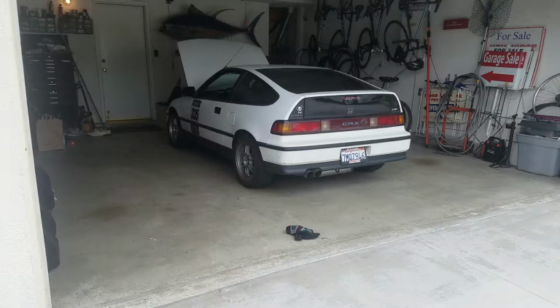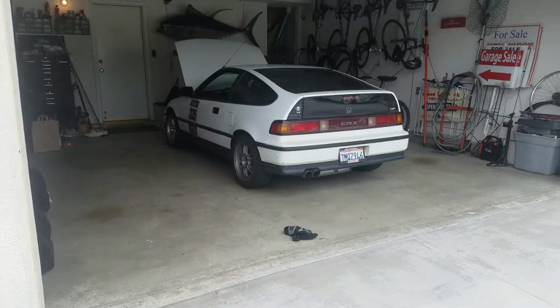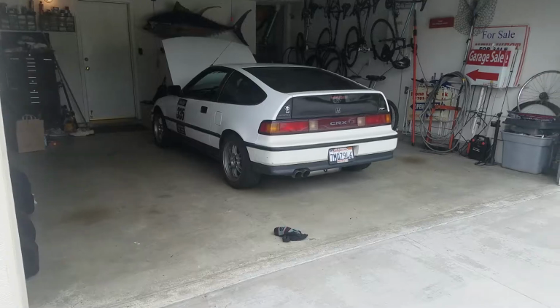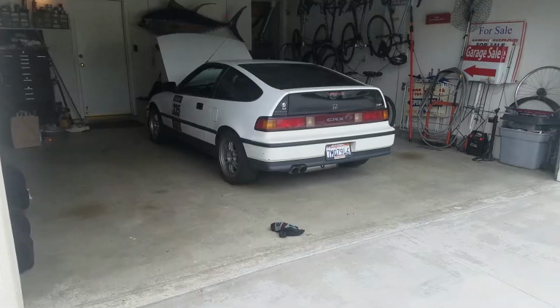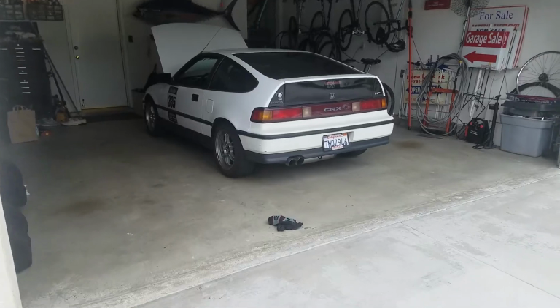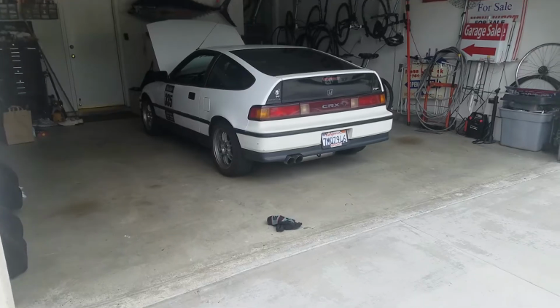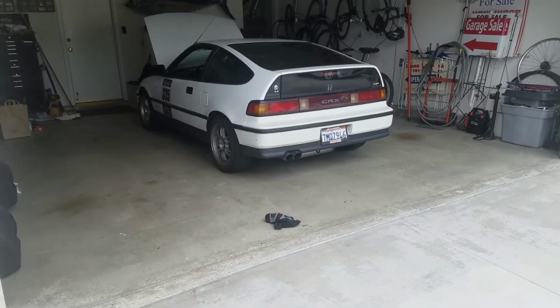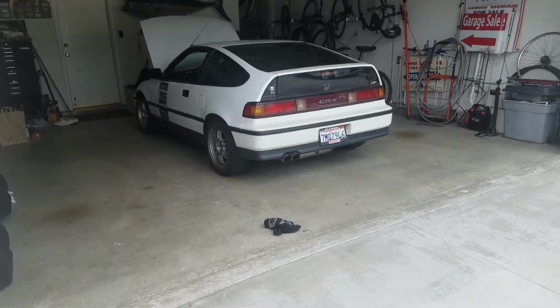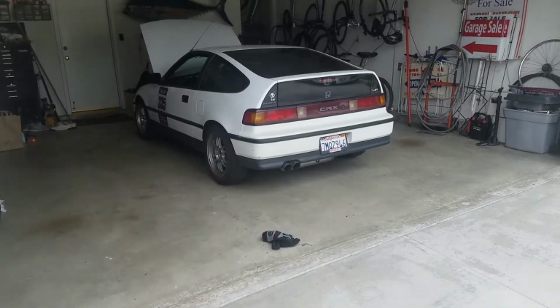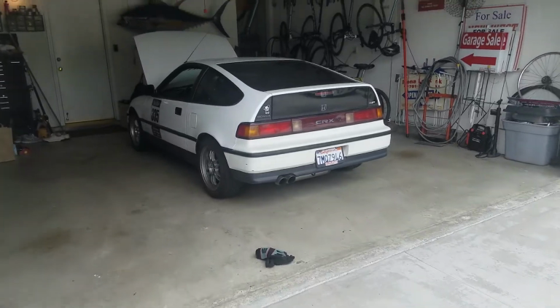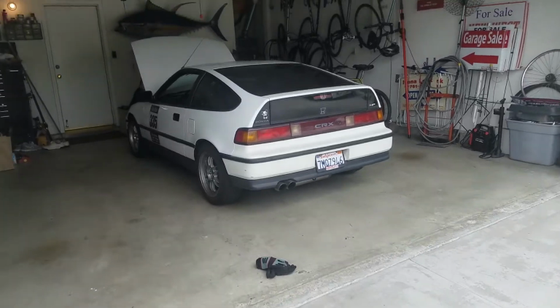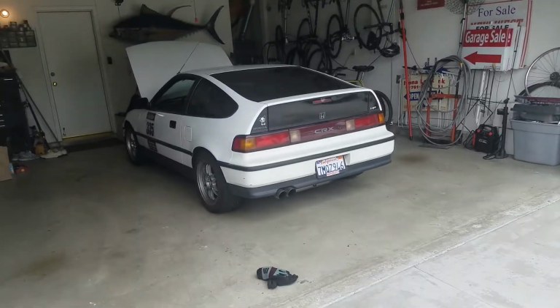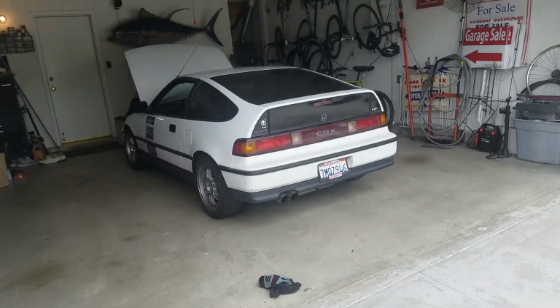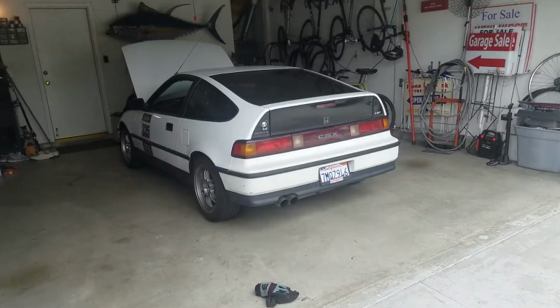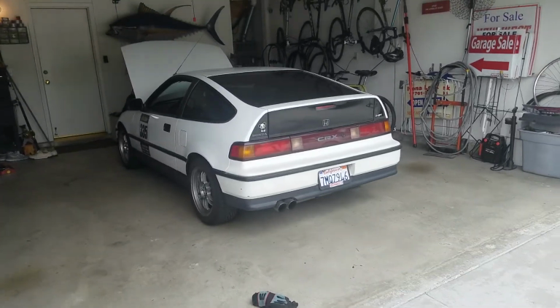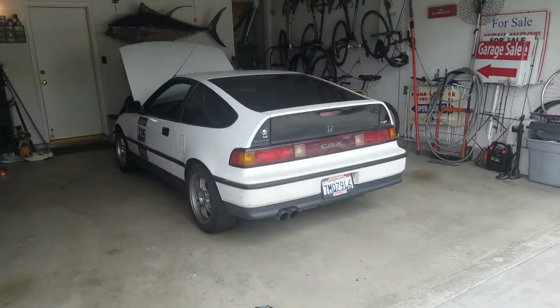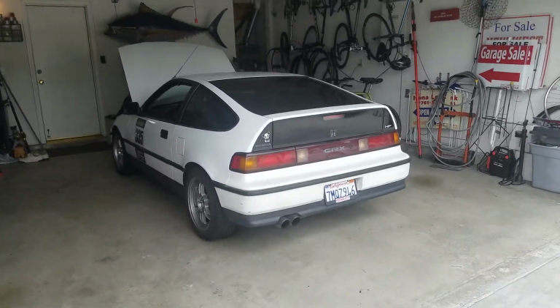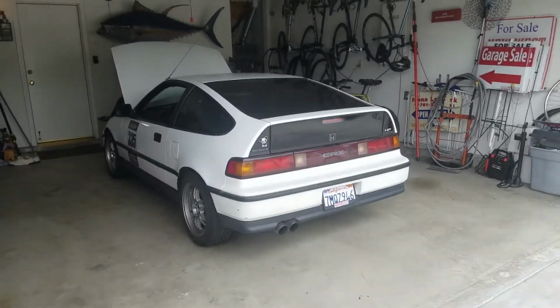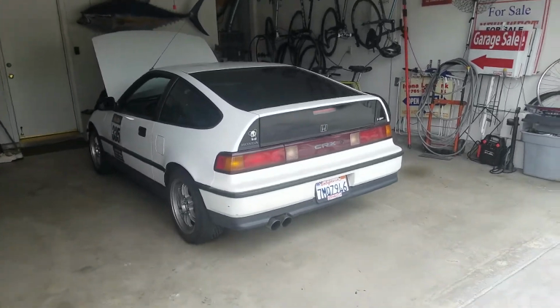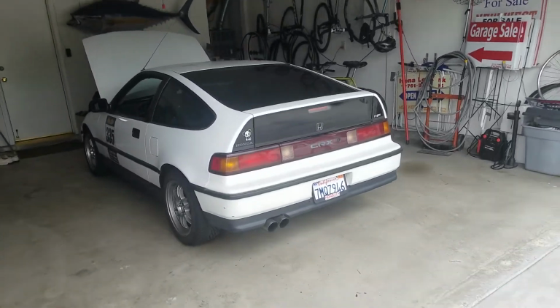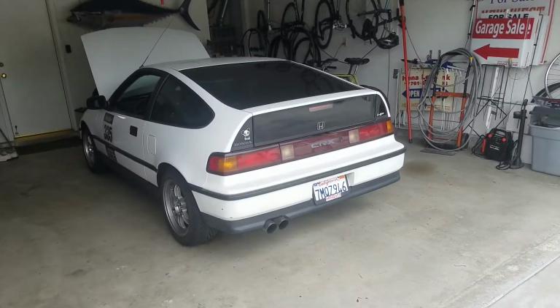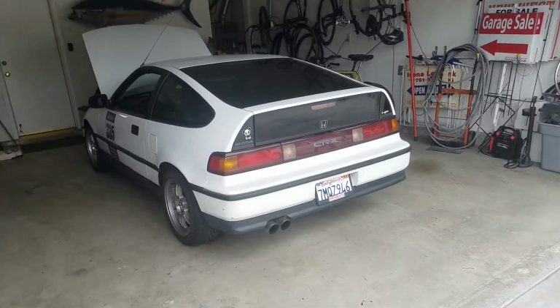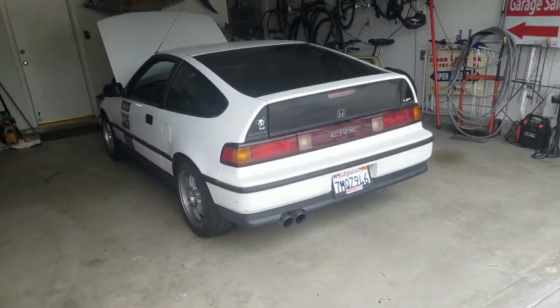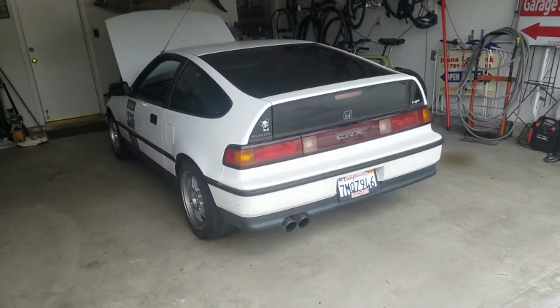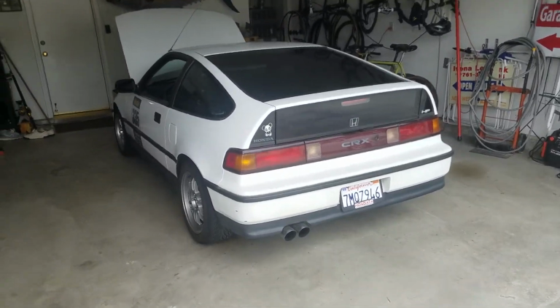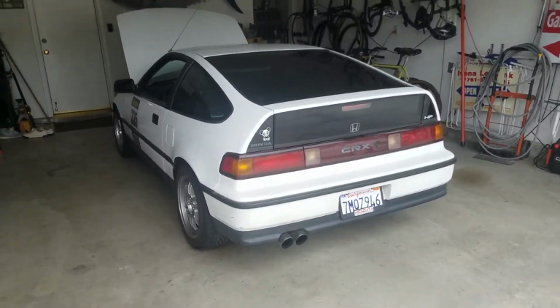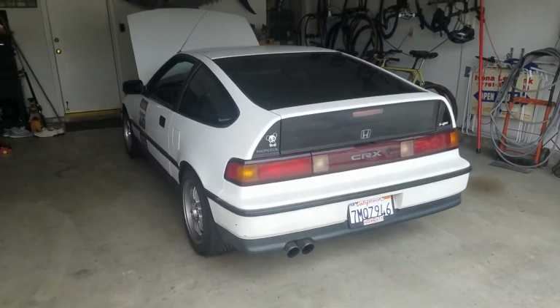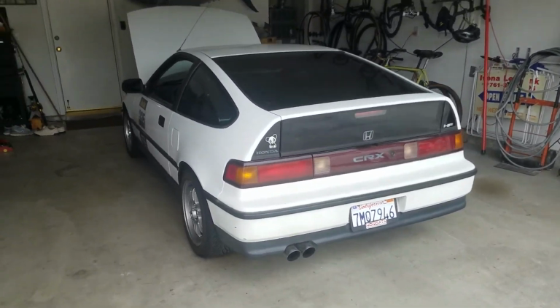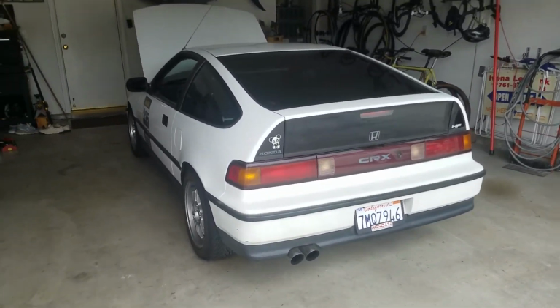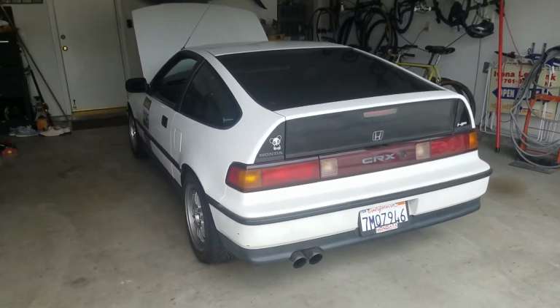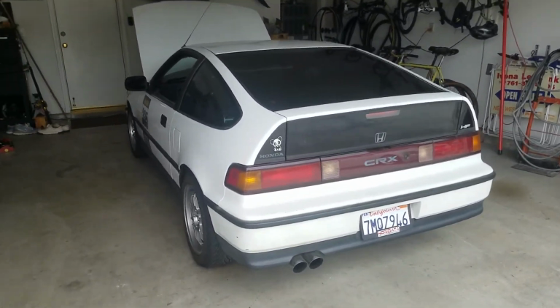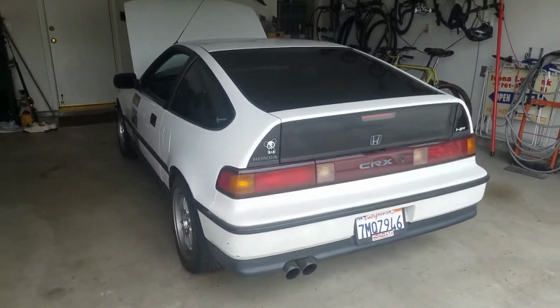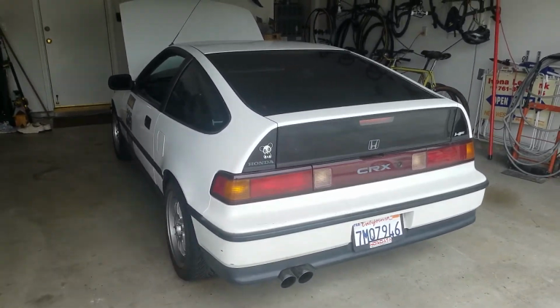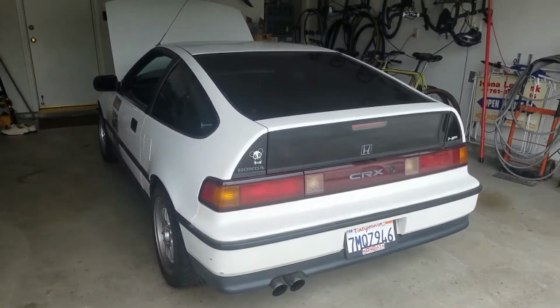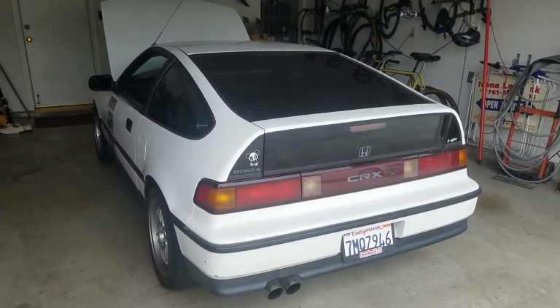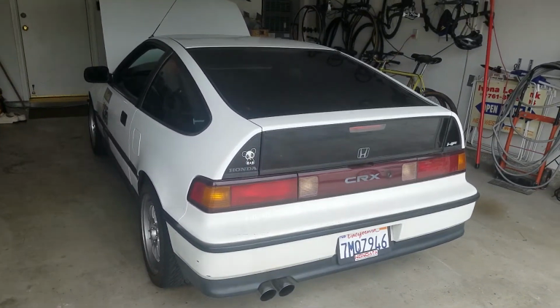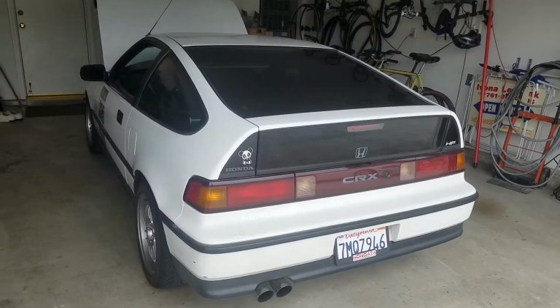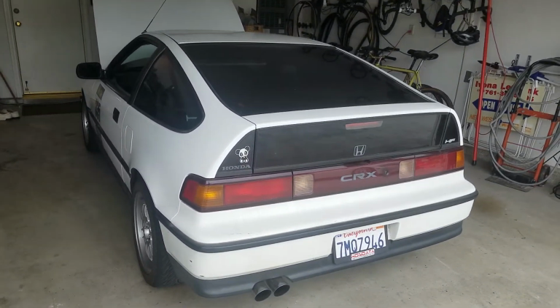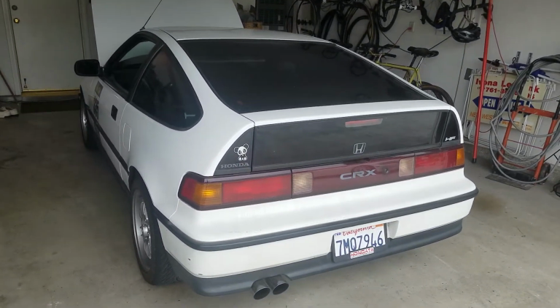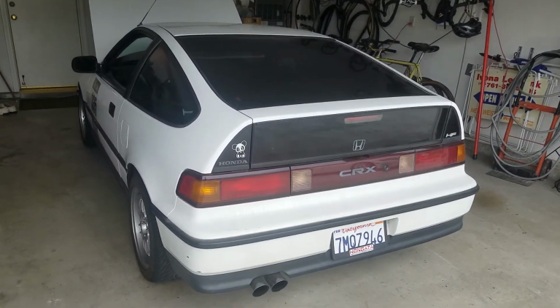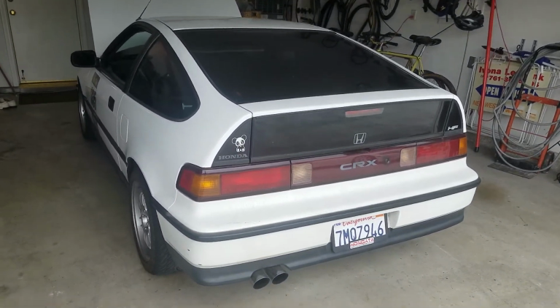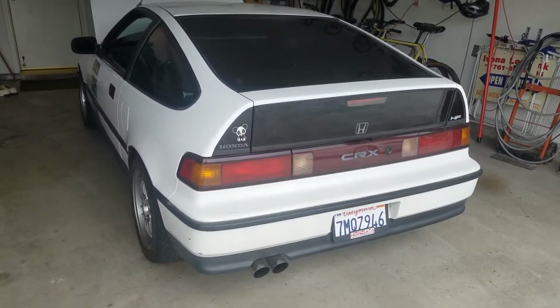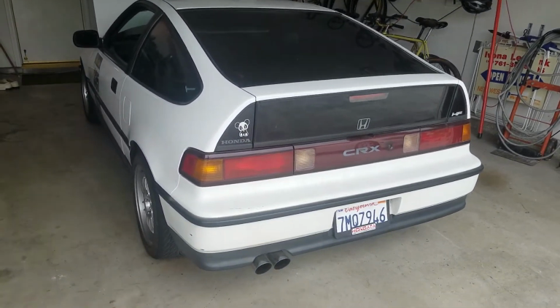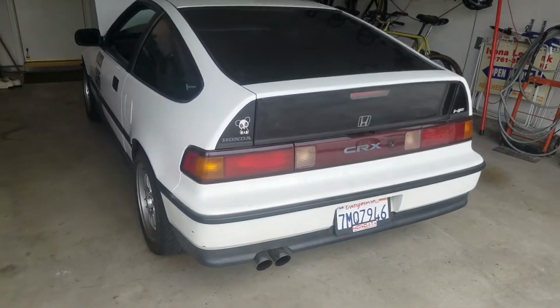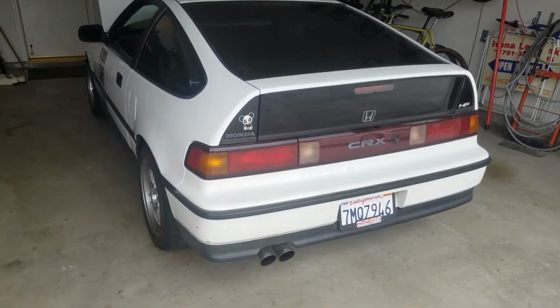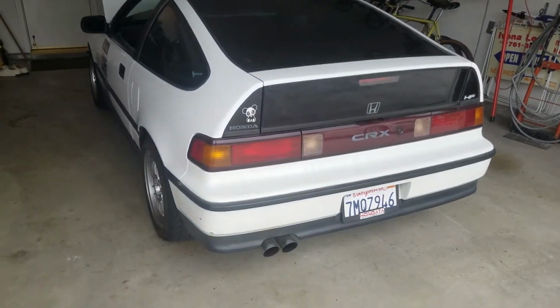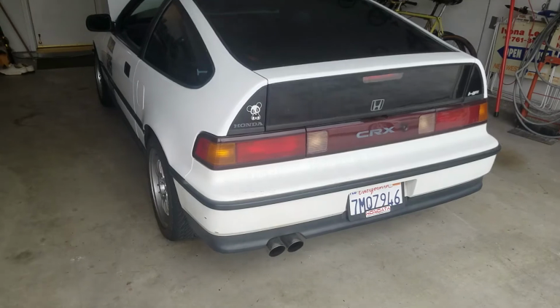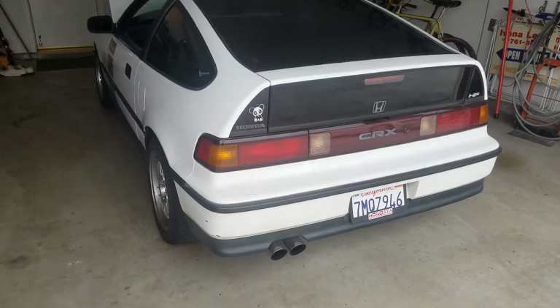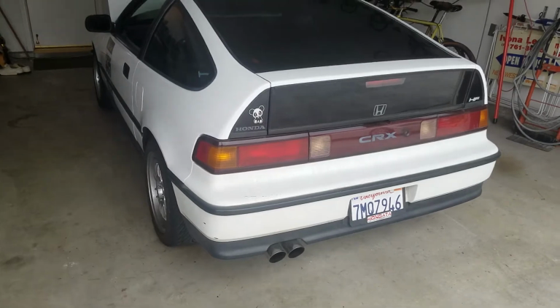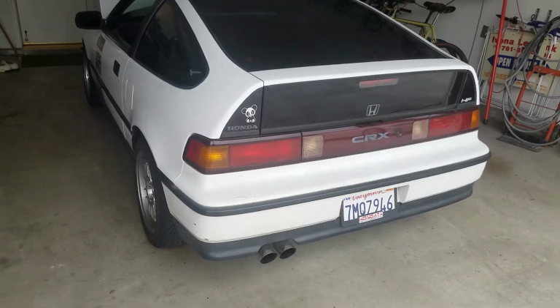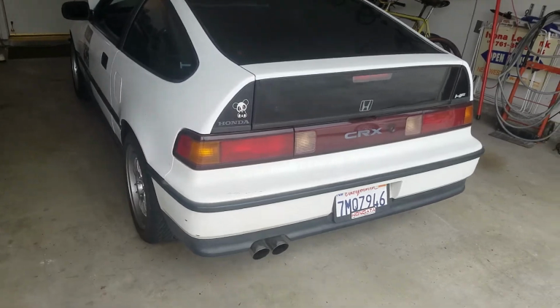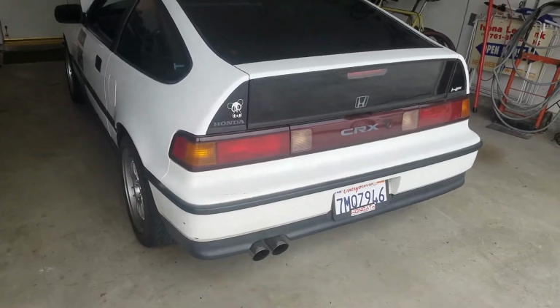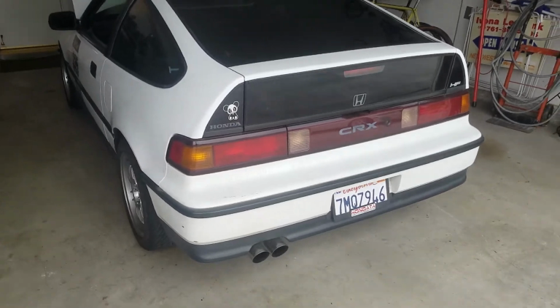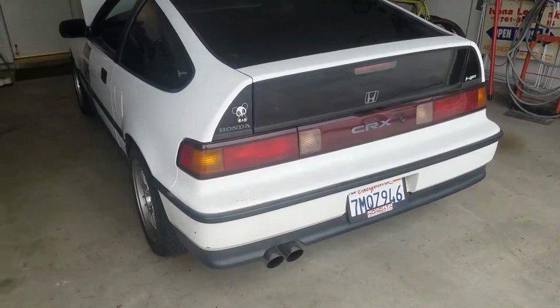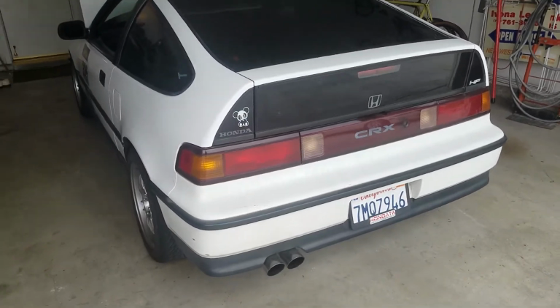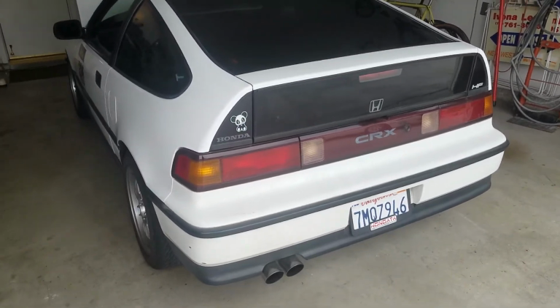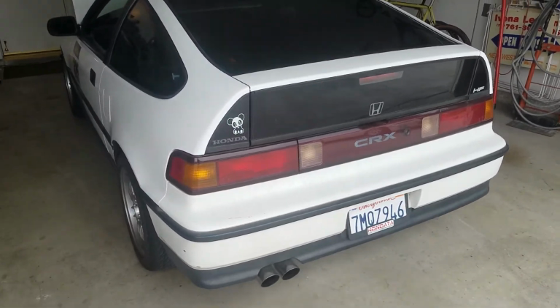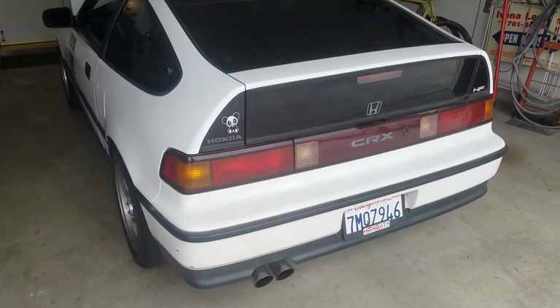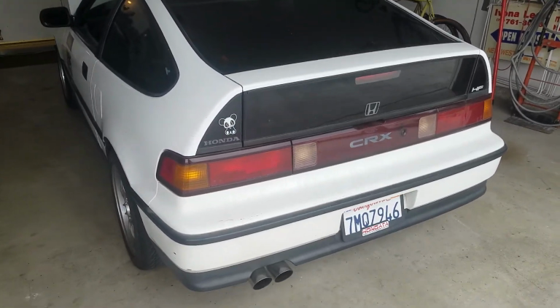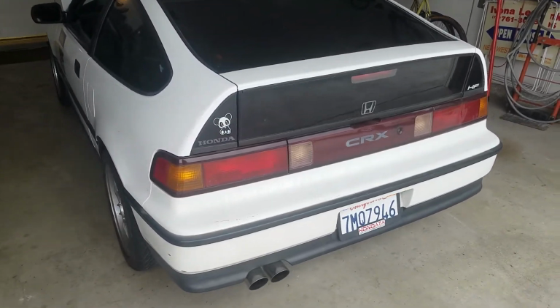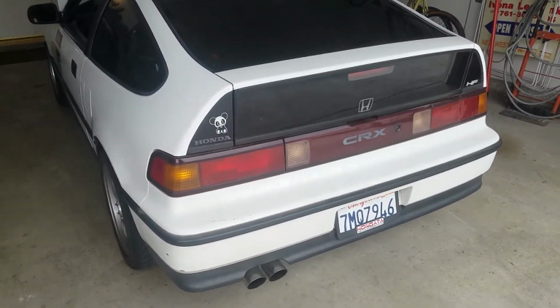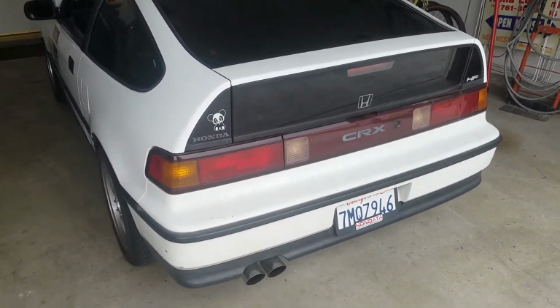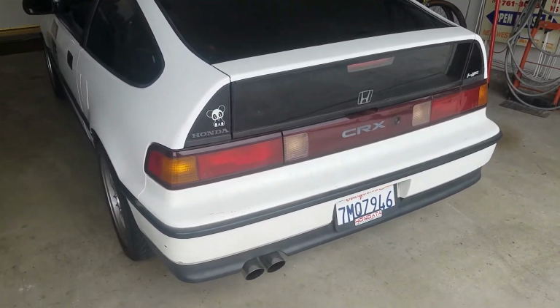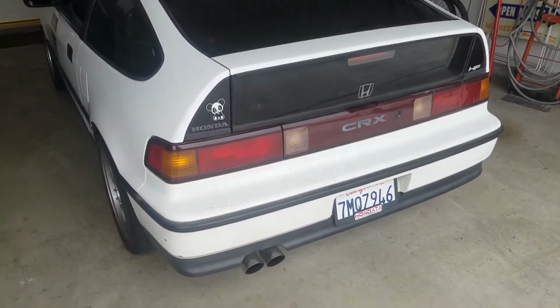Hey guys, I'm going to show you what my warm B20B high comp sounds like on the CRX. I'm just going to play the note and then I'll show you the details afterwards.